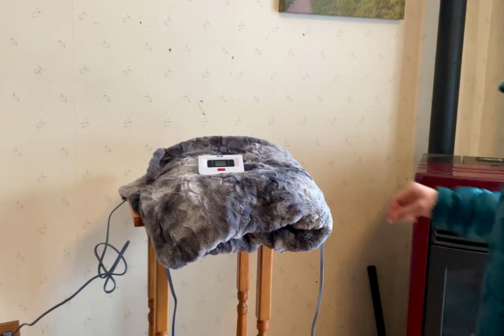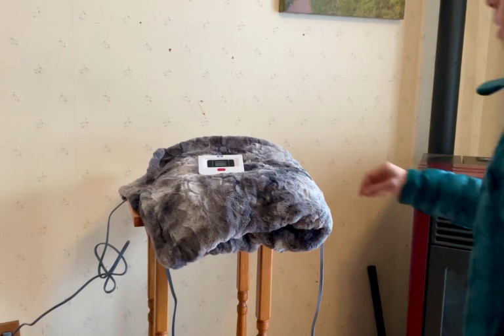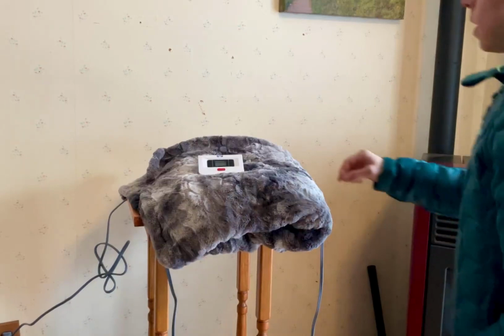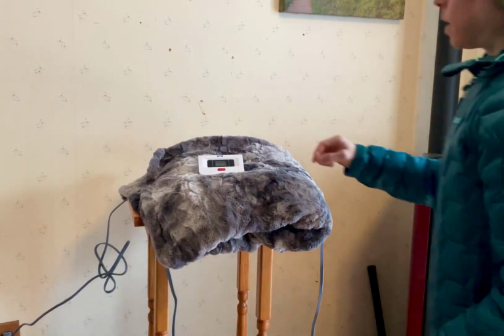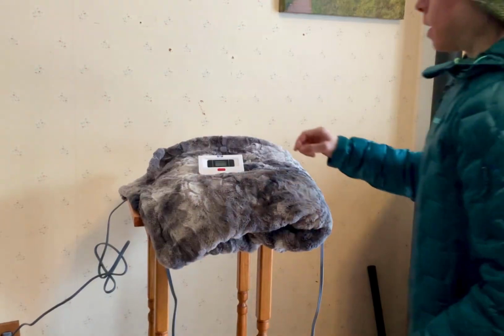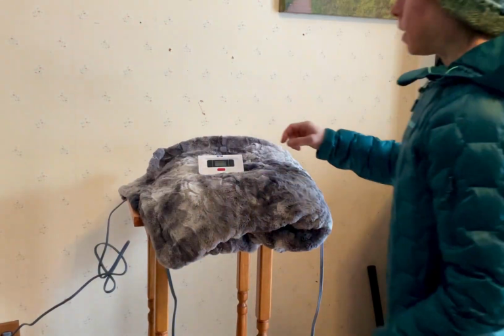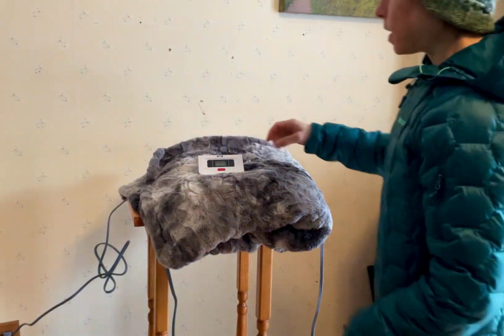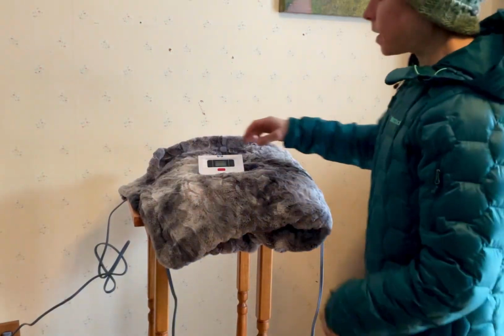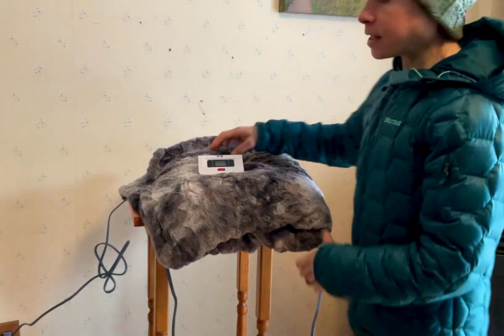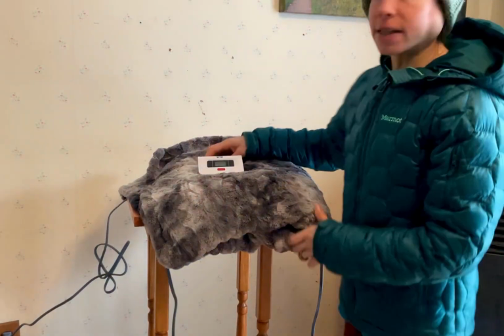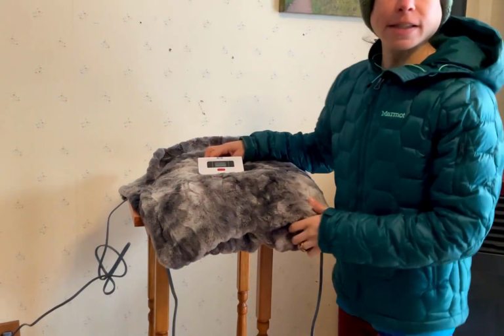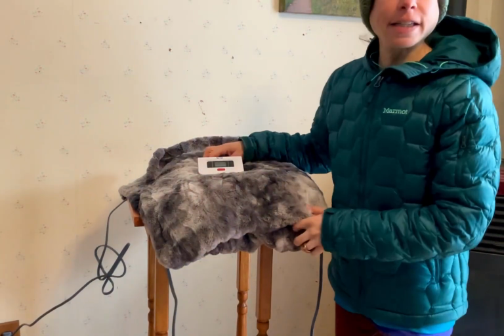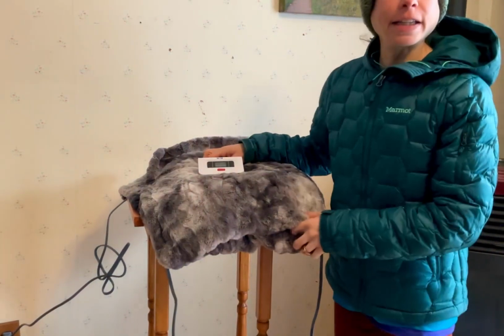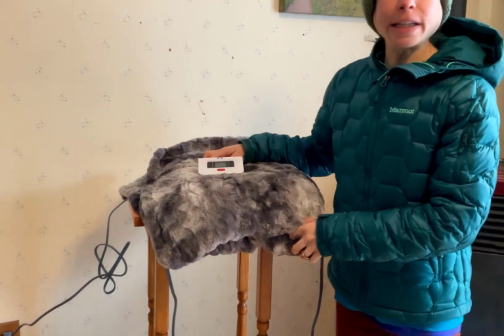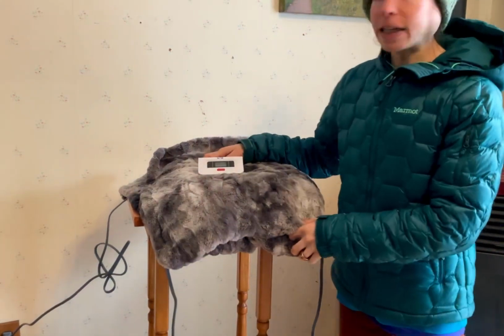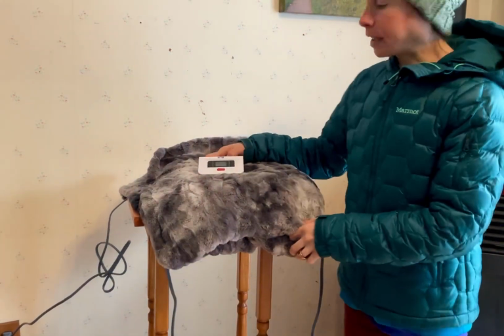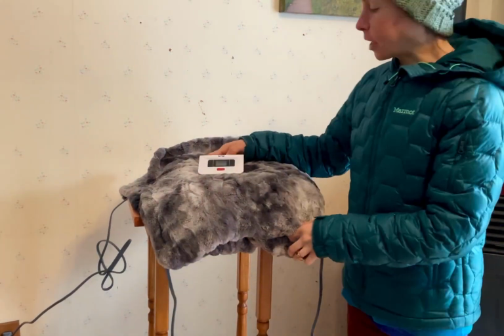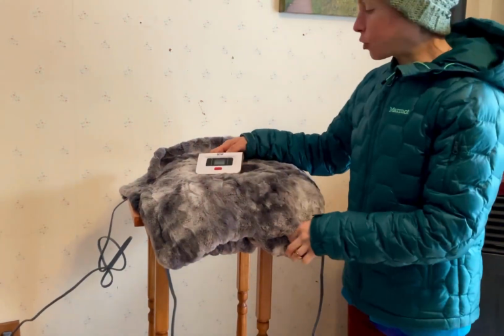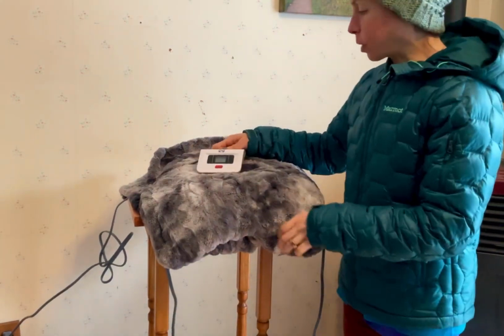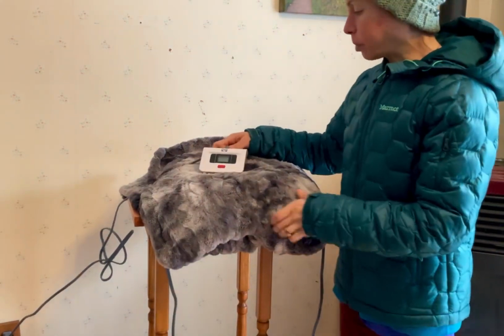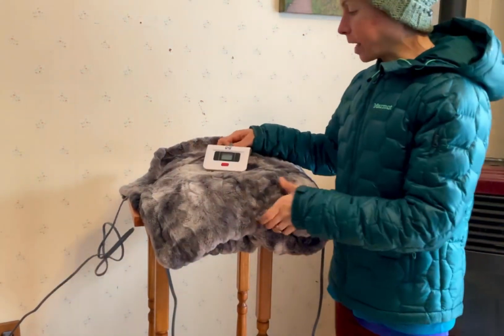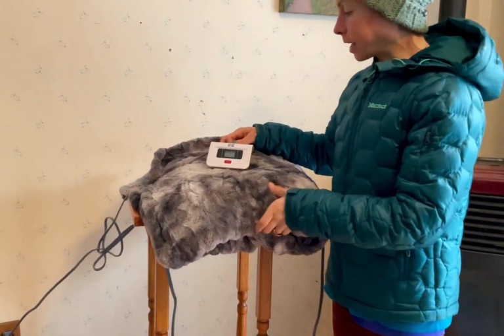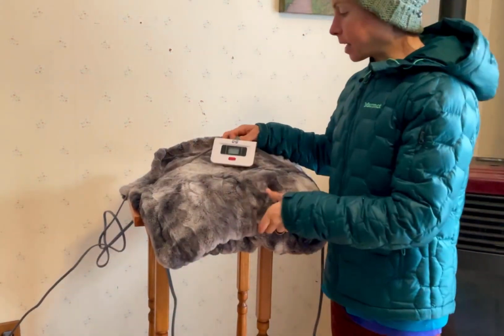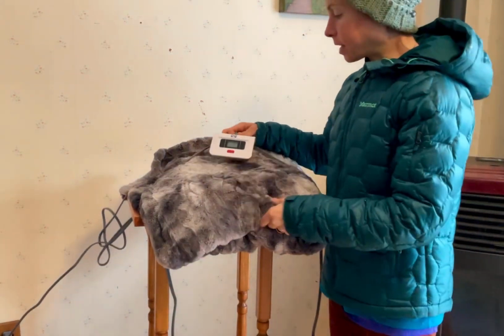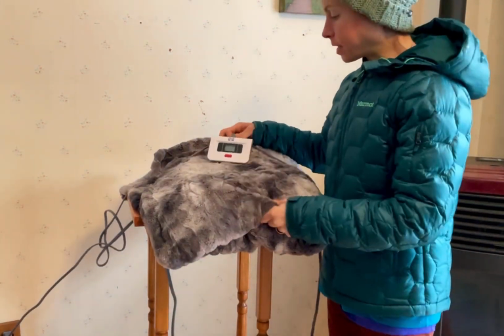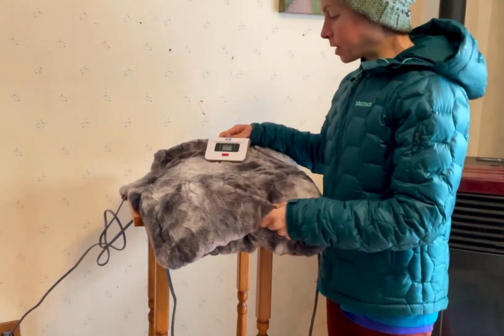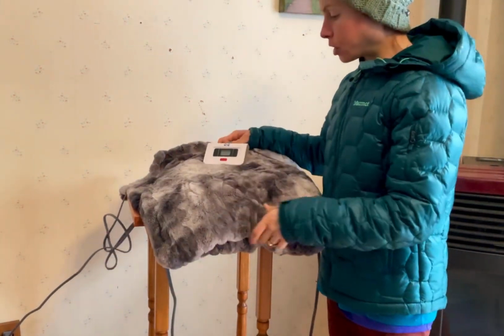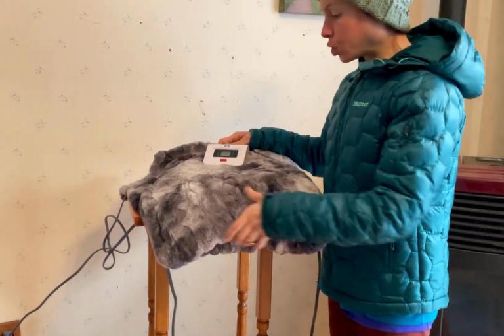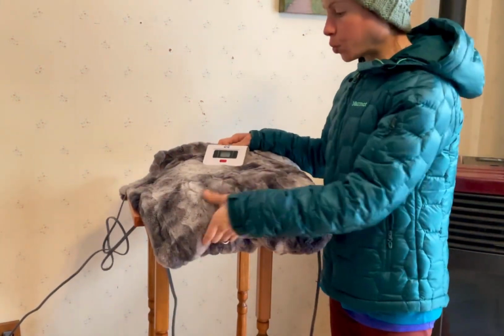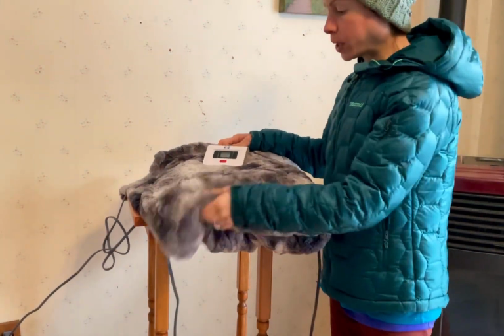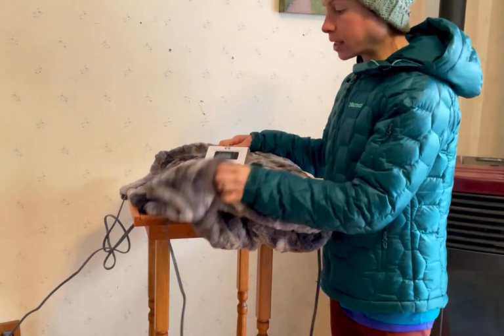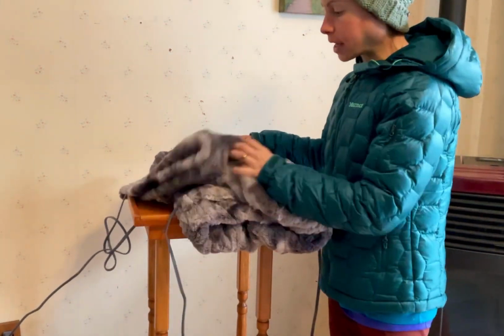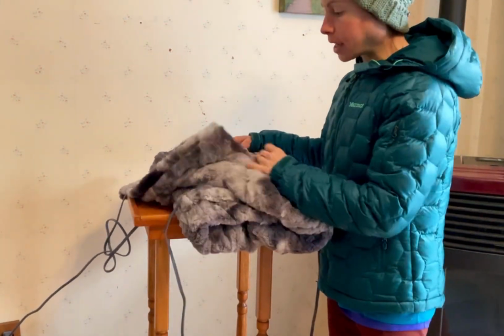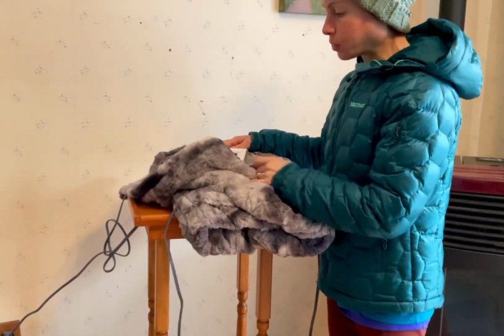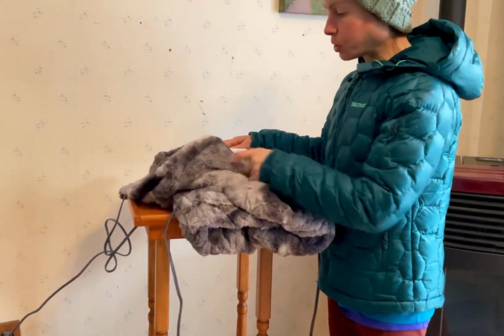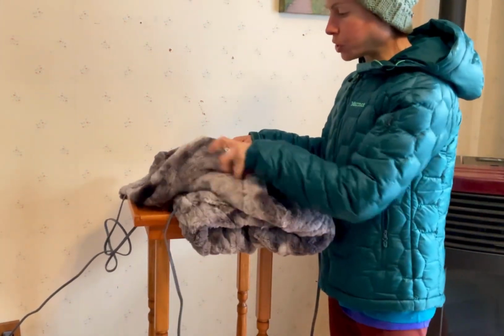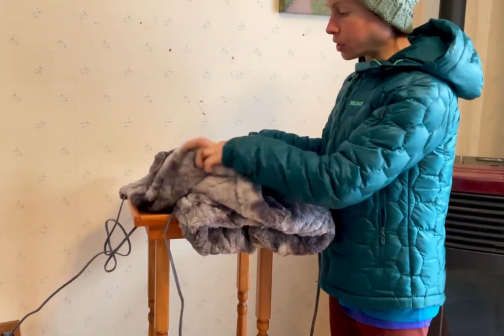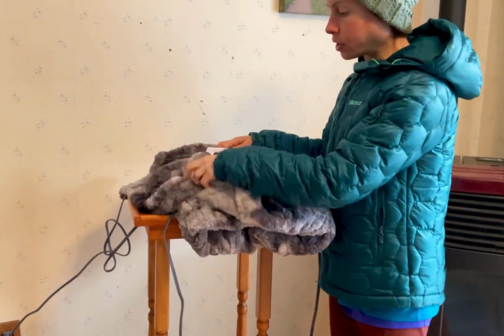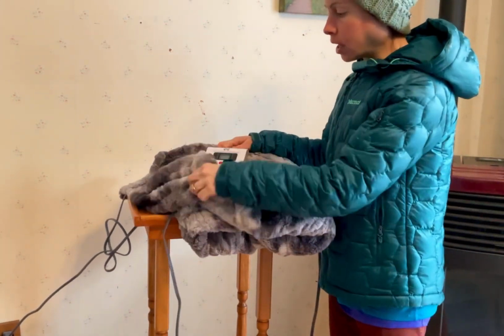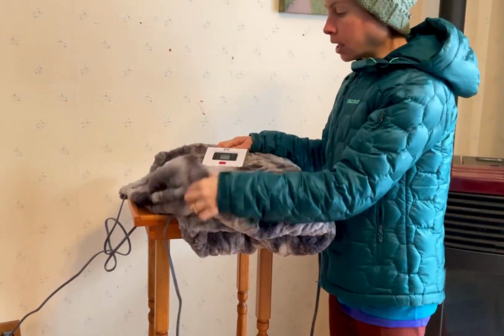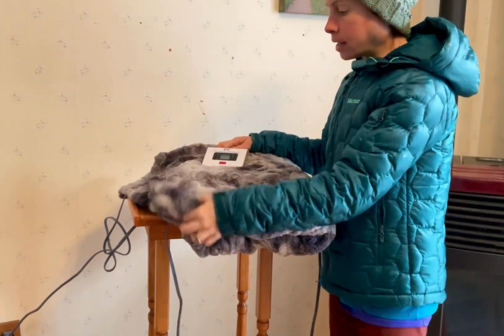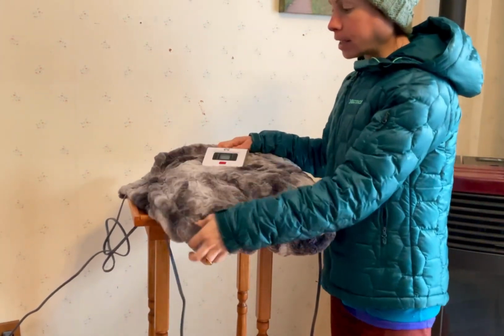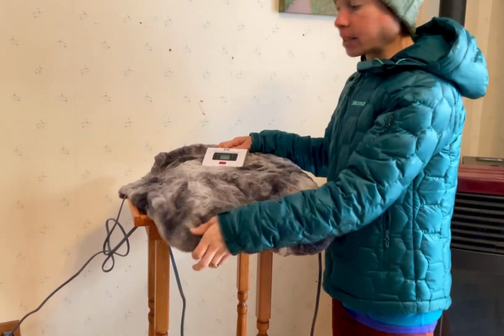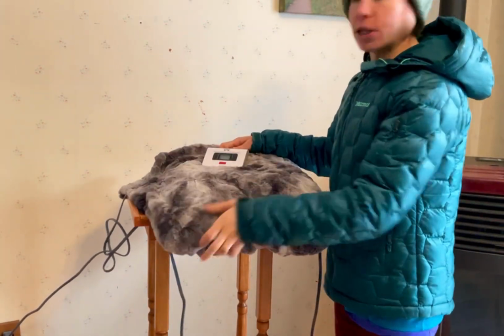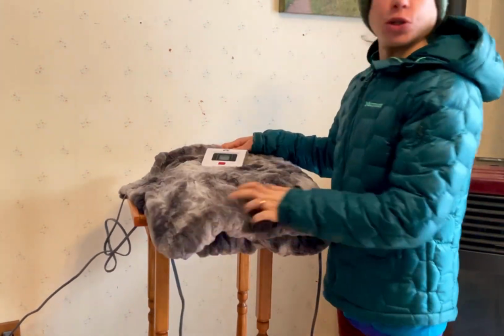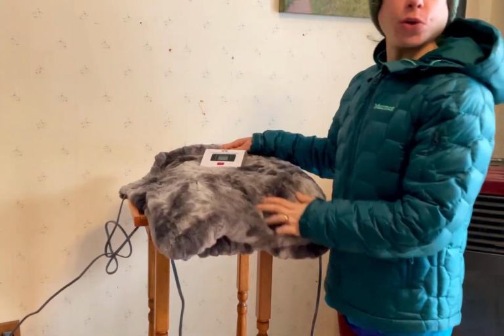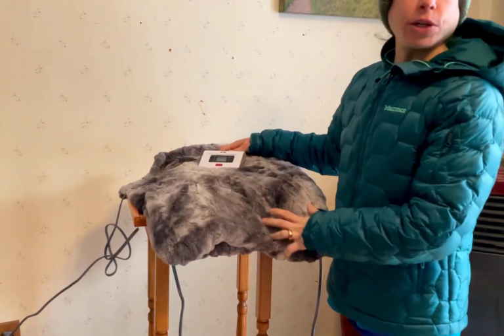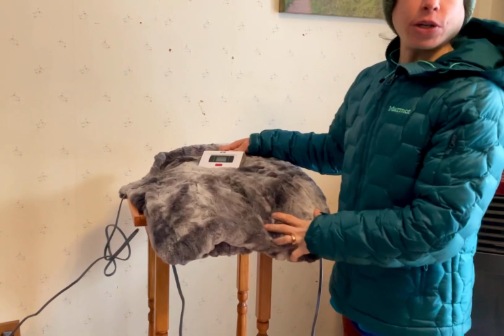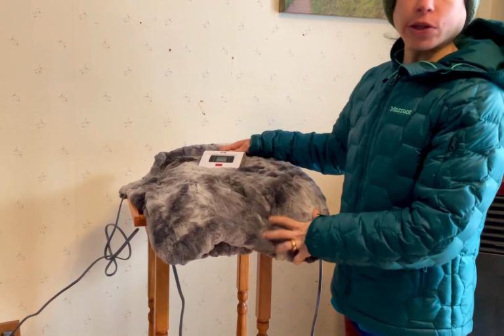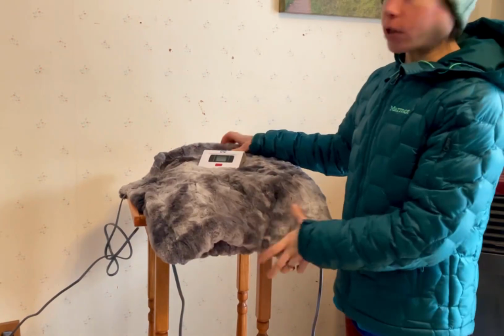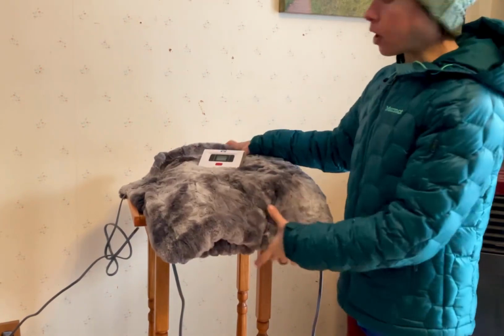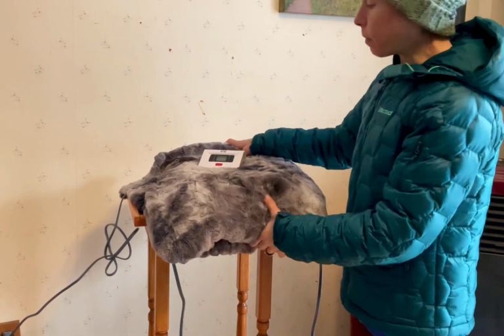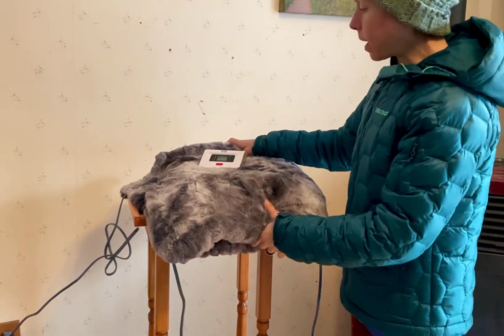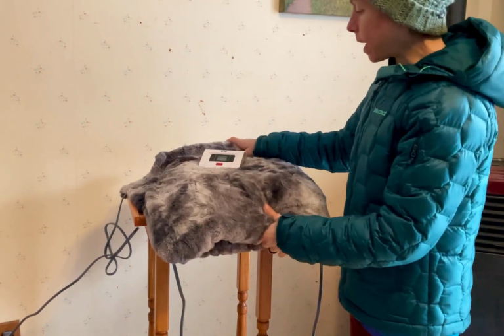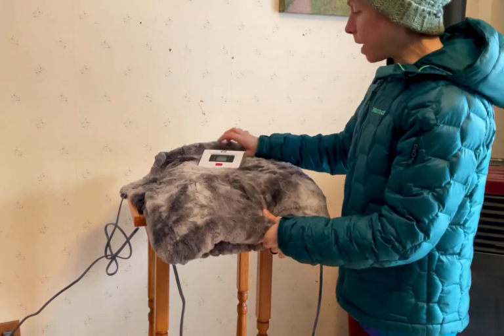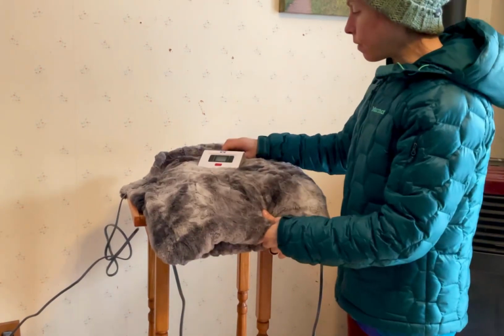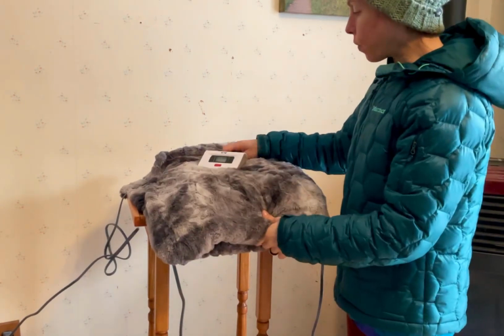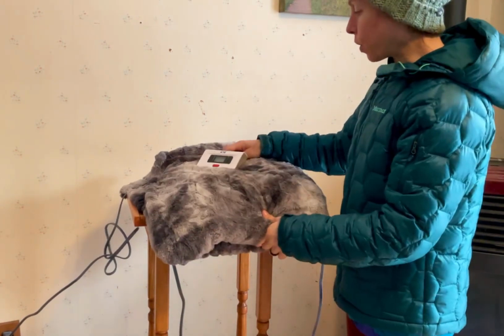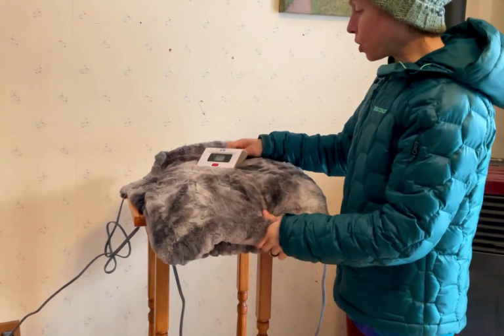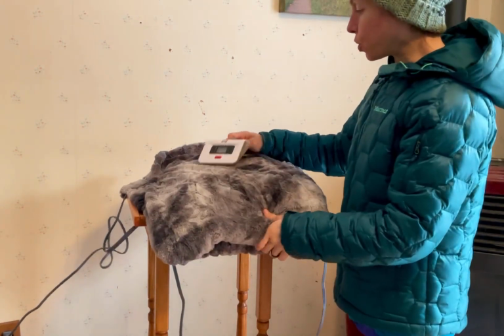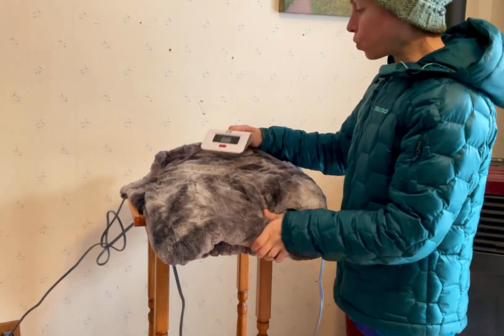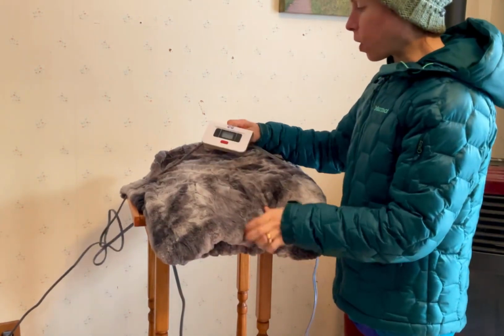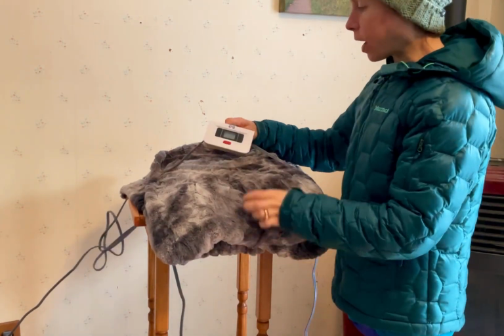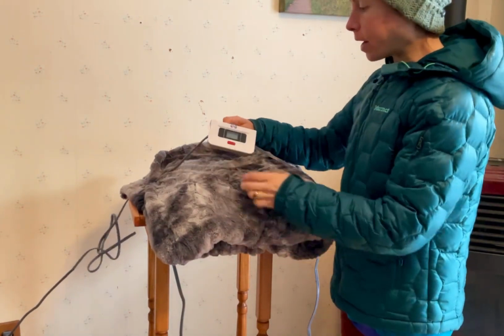This is the Sealy electric blanket. This is the twin size, which is 62 inches long by 84 inches wide.